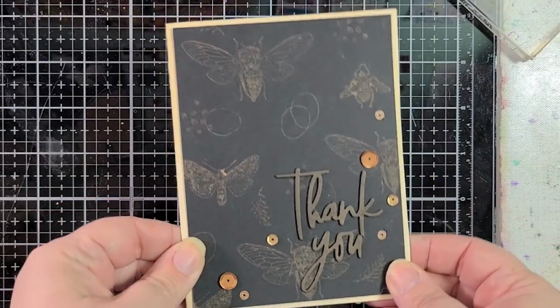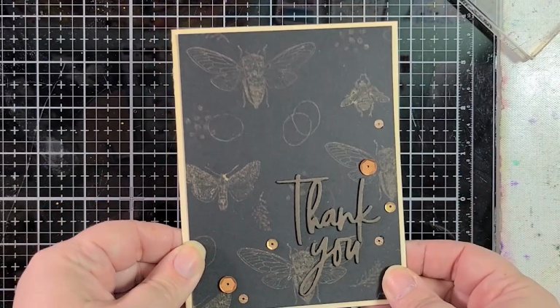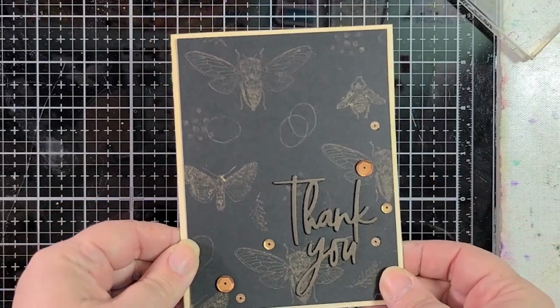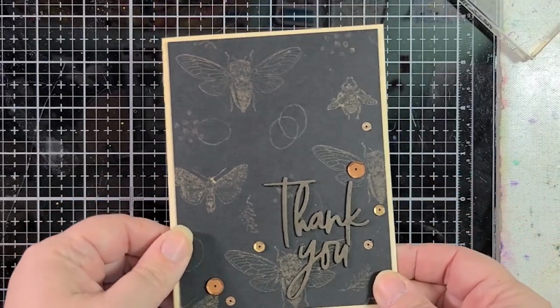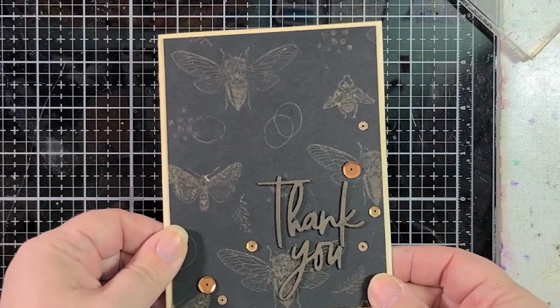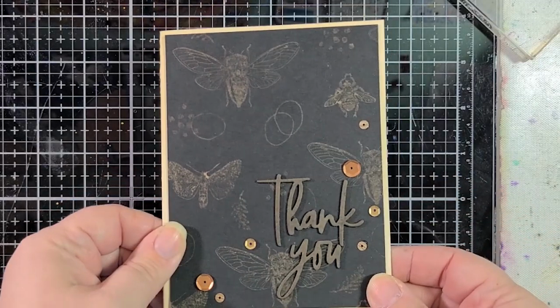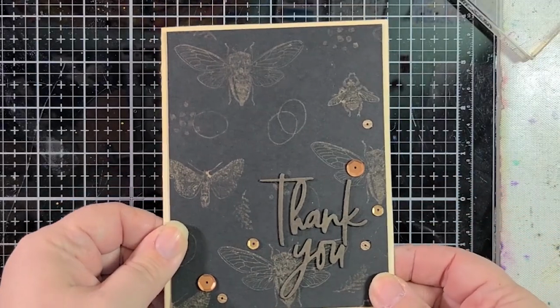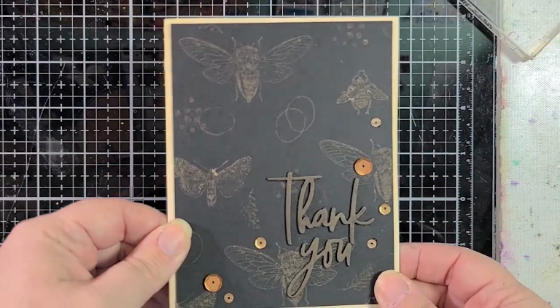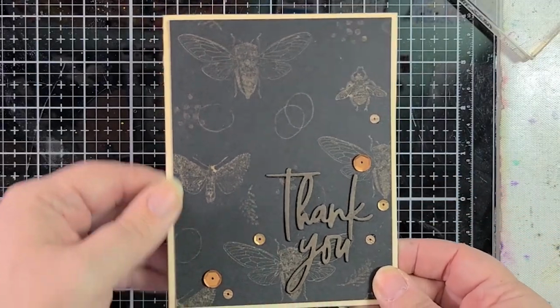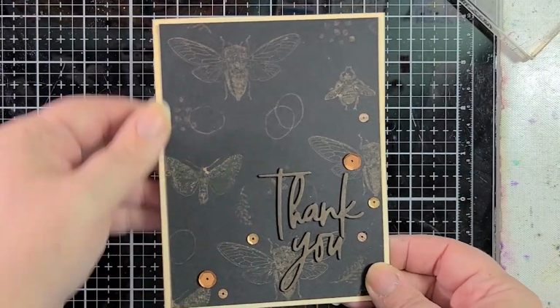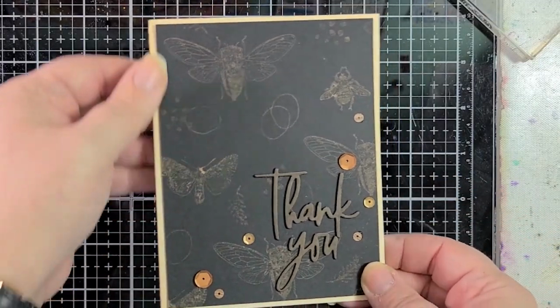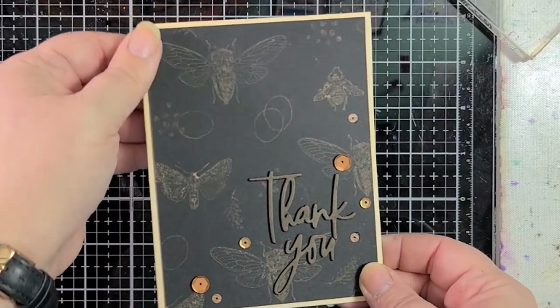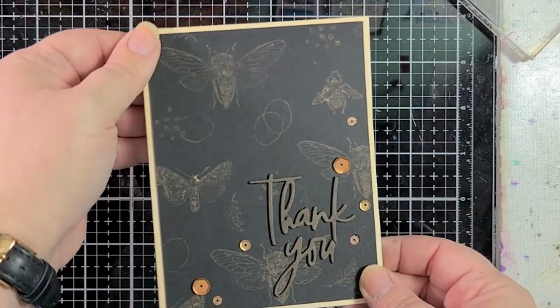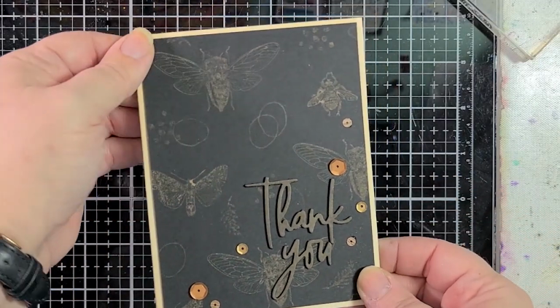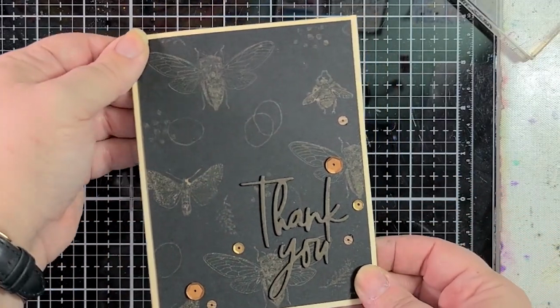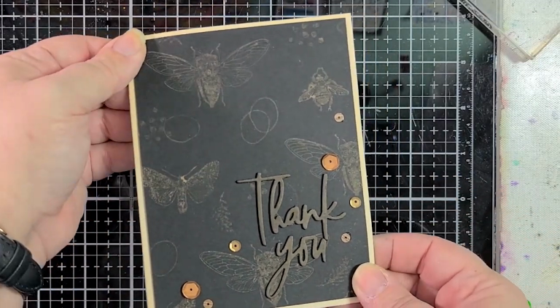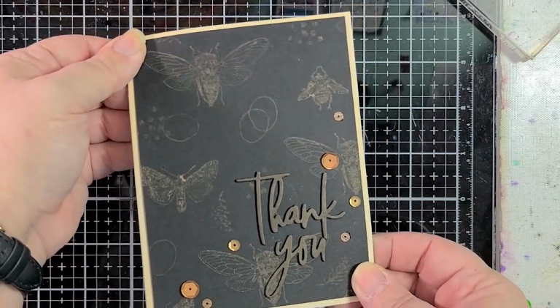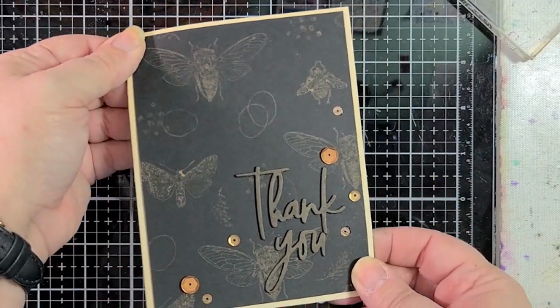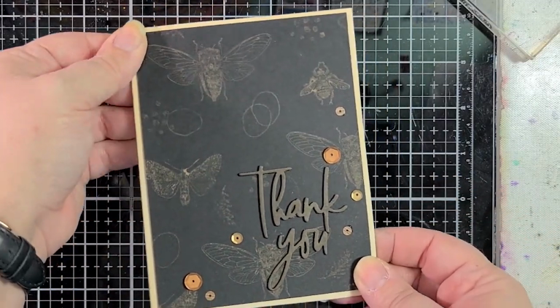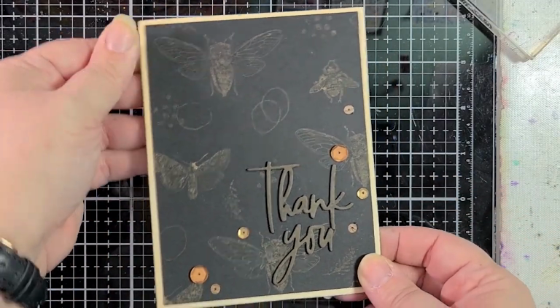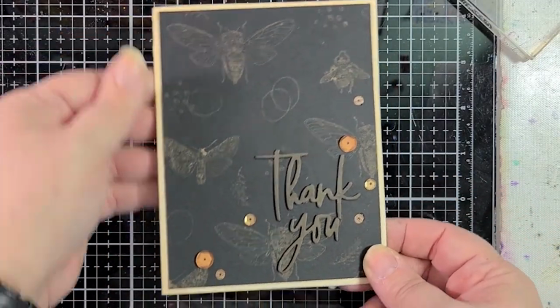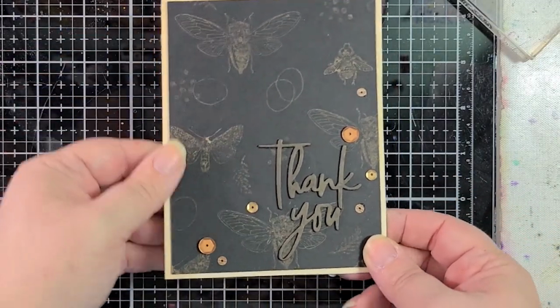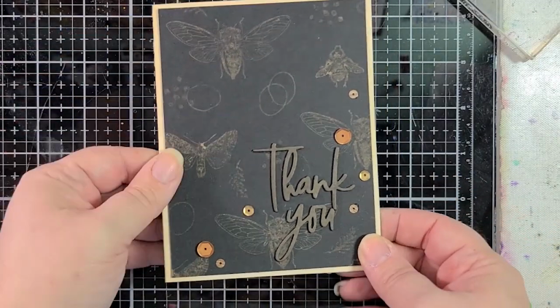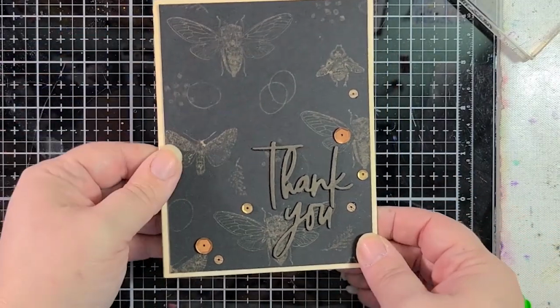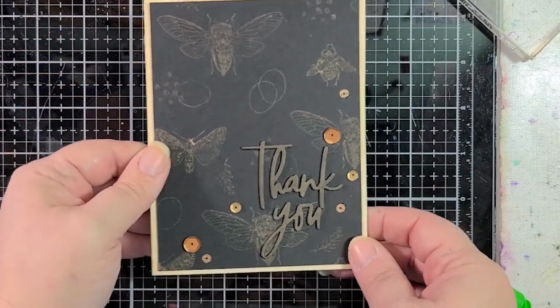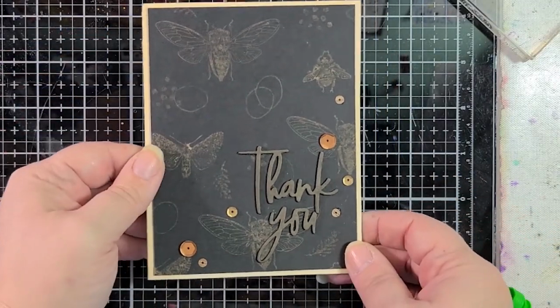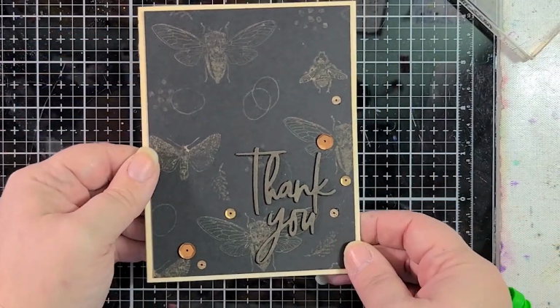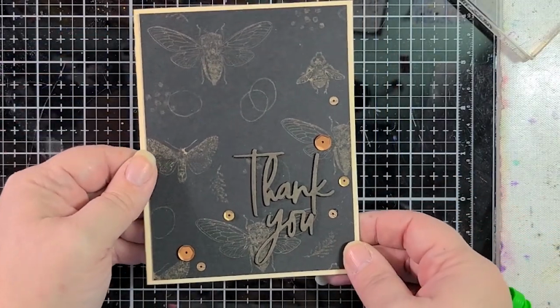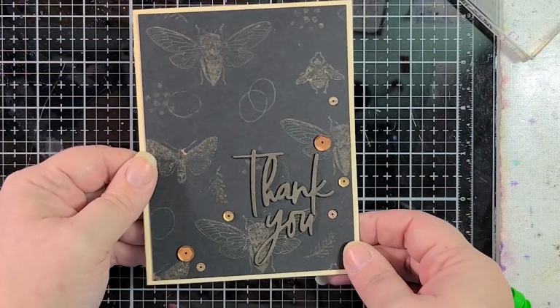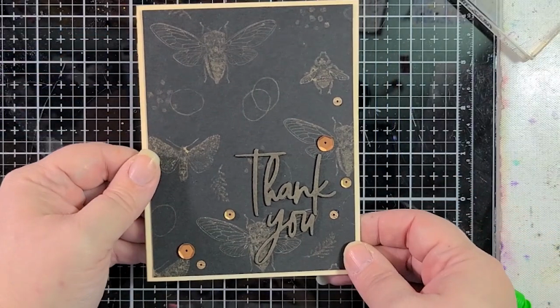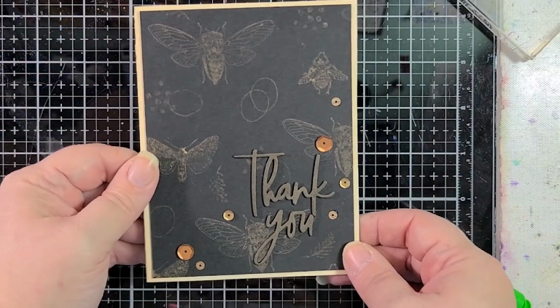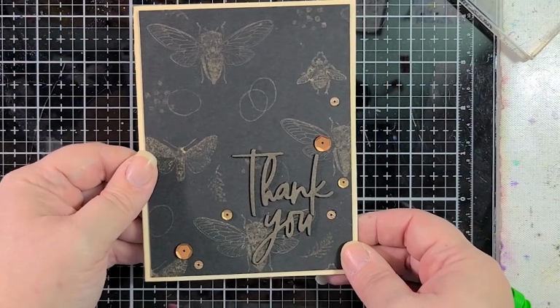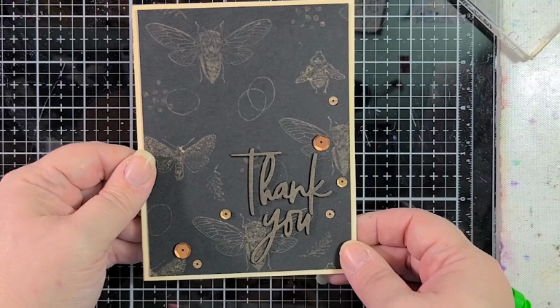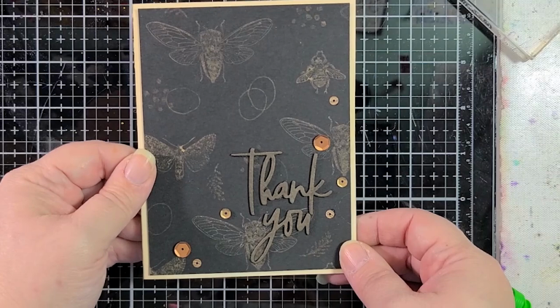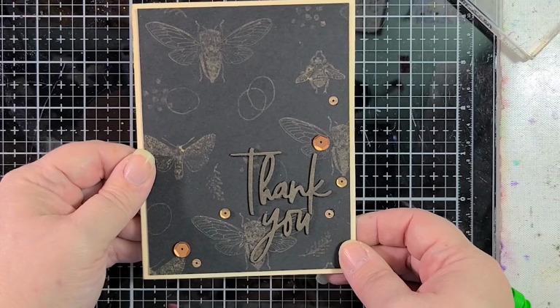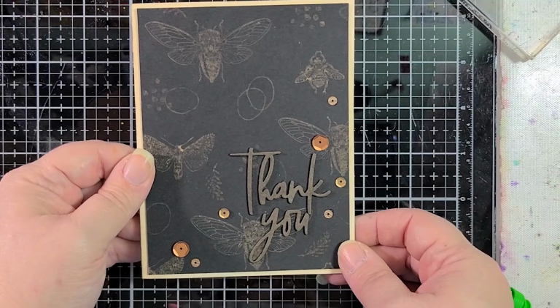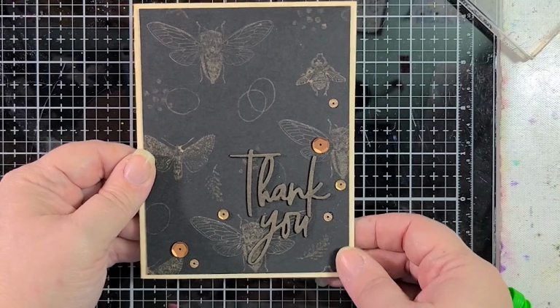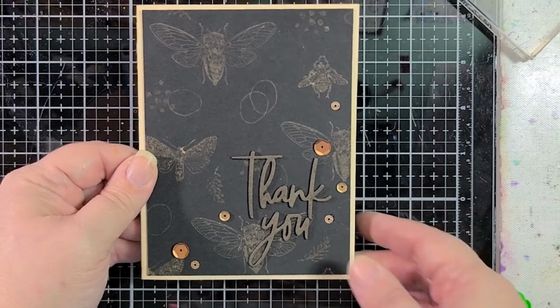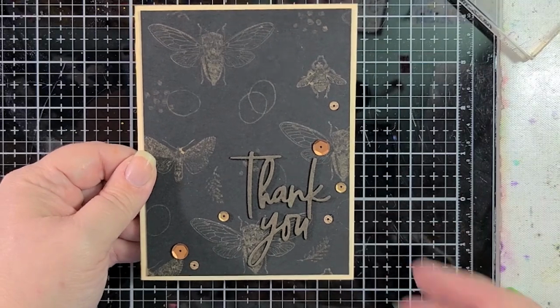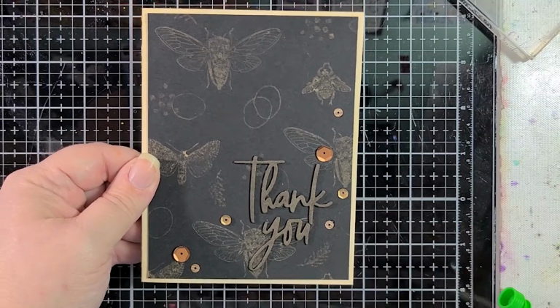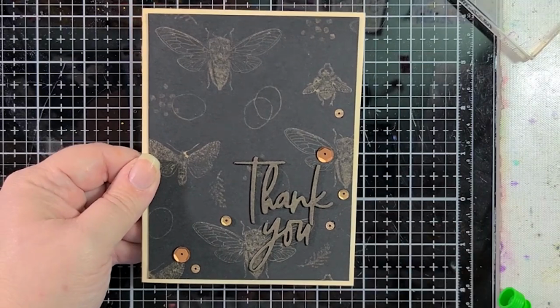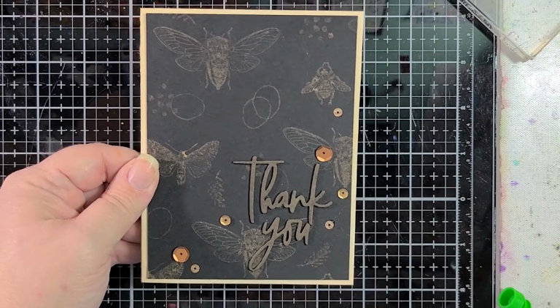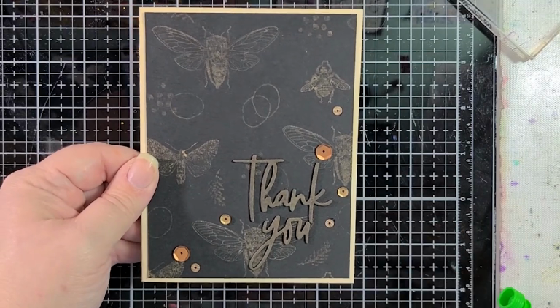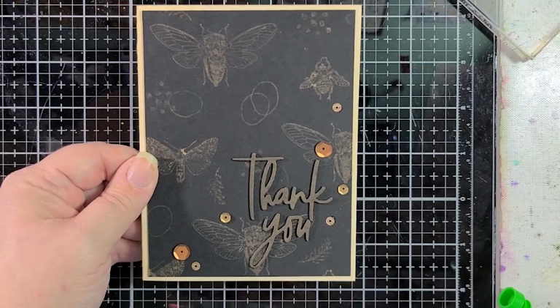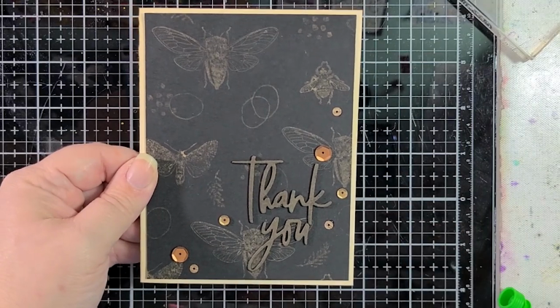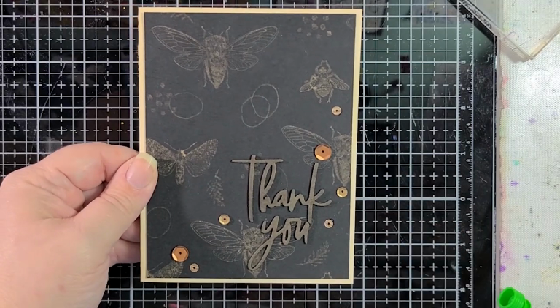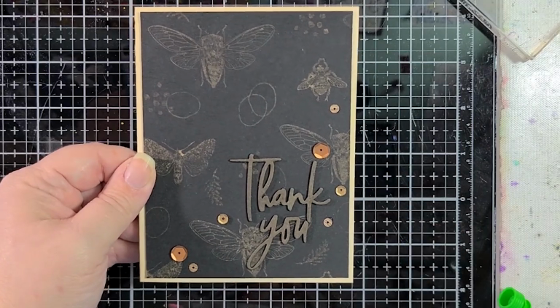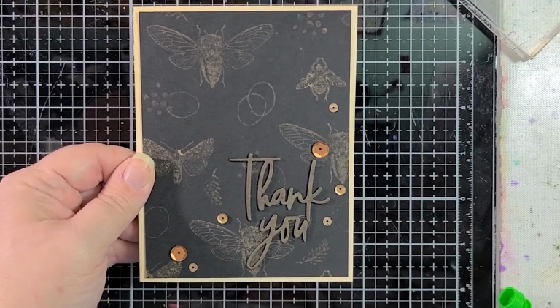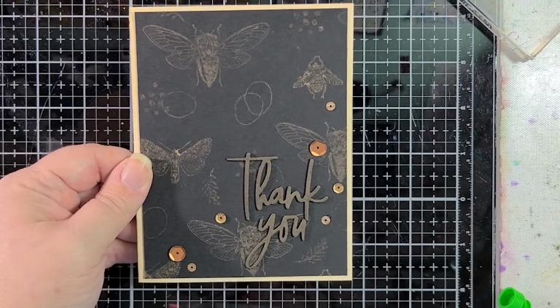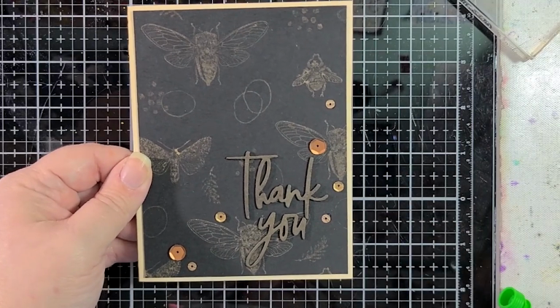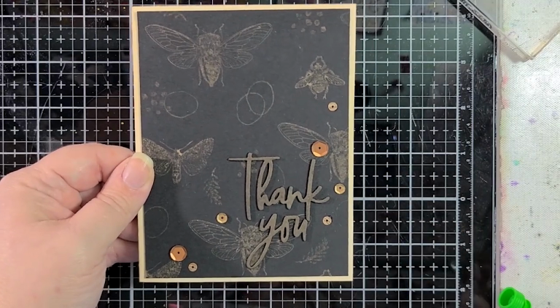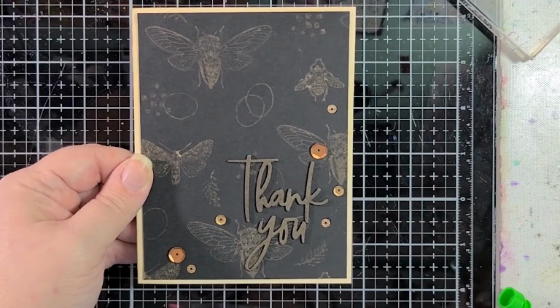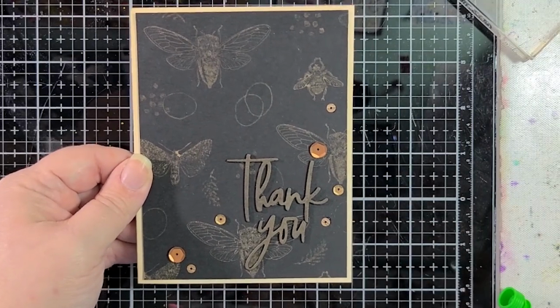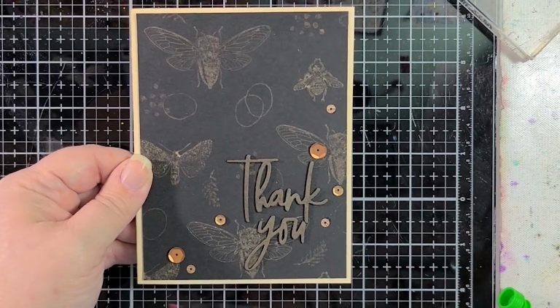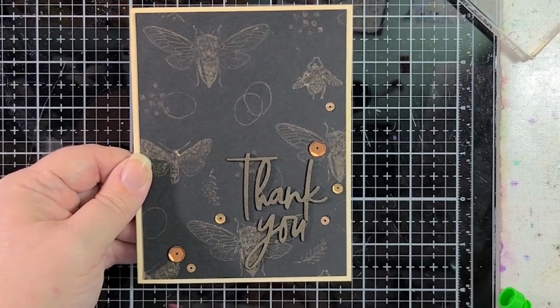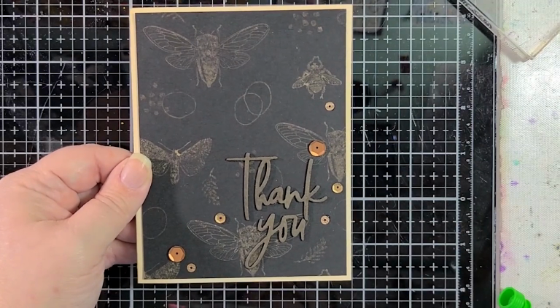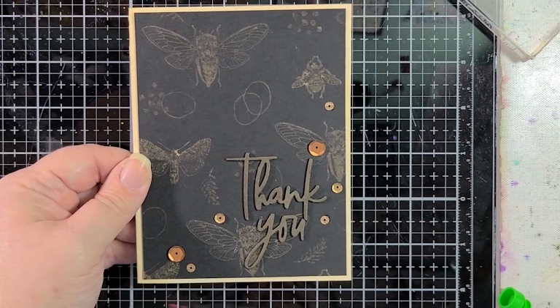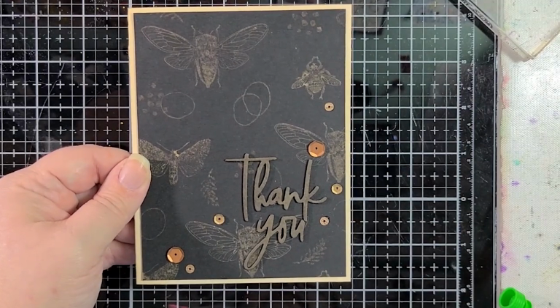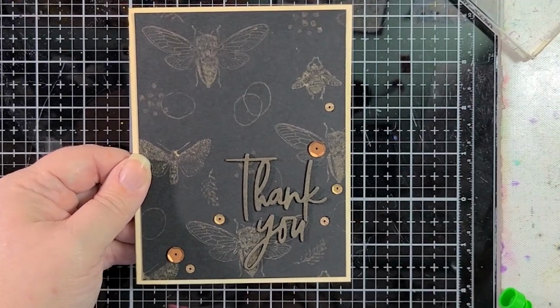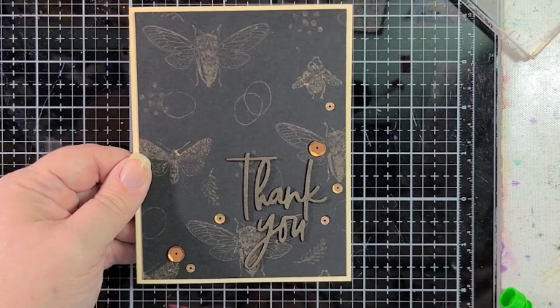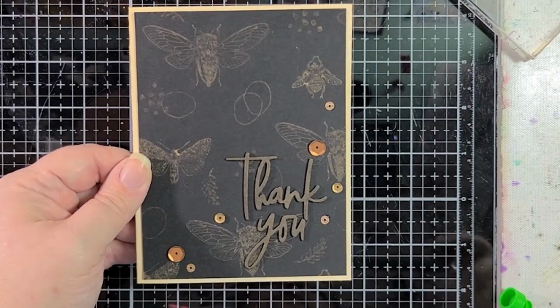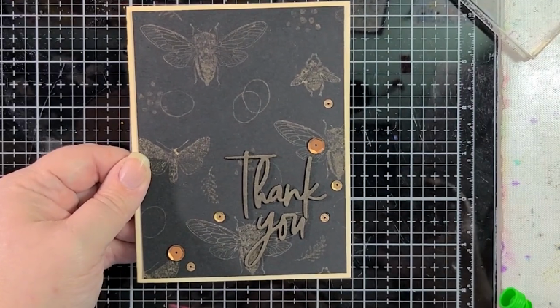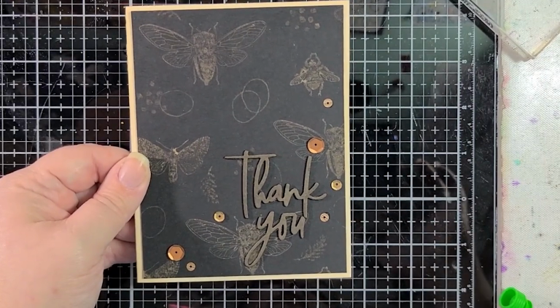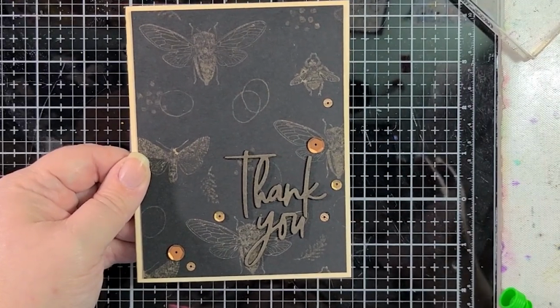If you have questions, please let me know. I appreciate you spending time with me. Thanks so much everybody — have a great day, stay safe, peace out, bye-bye.